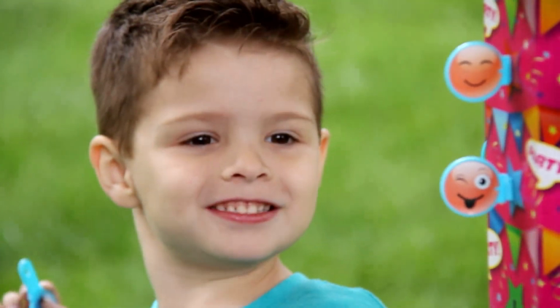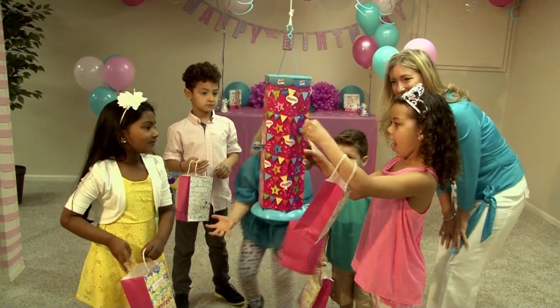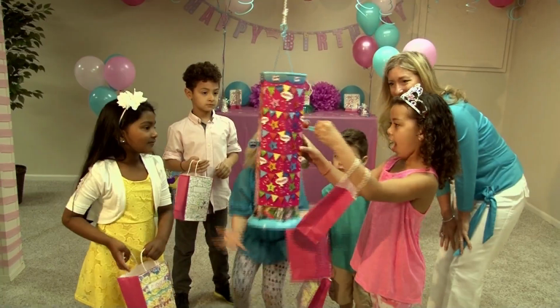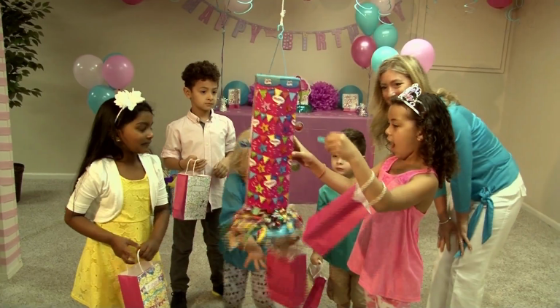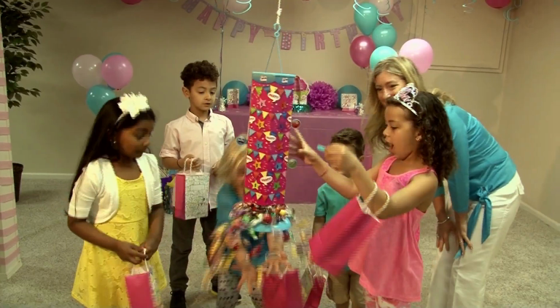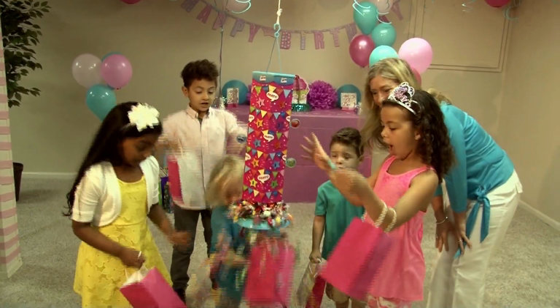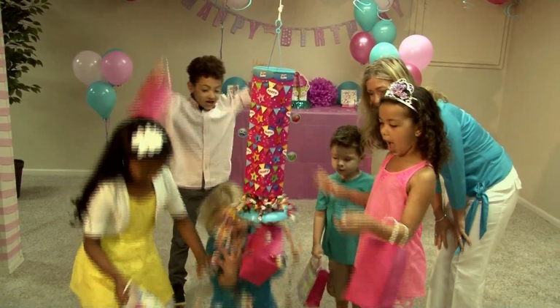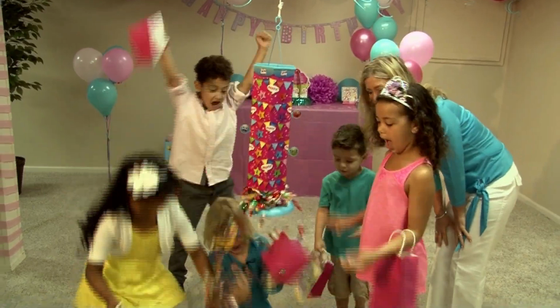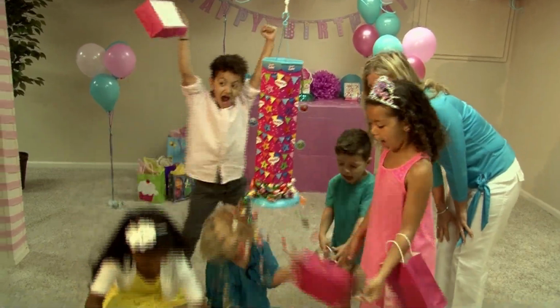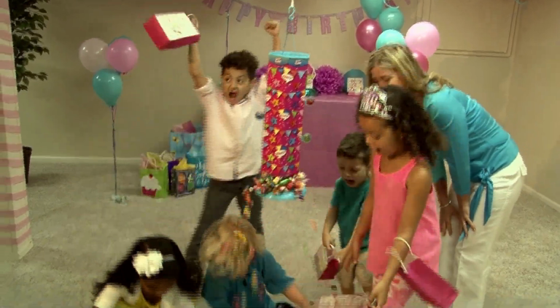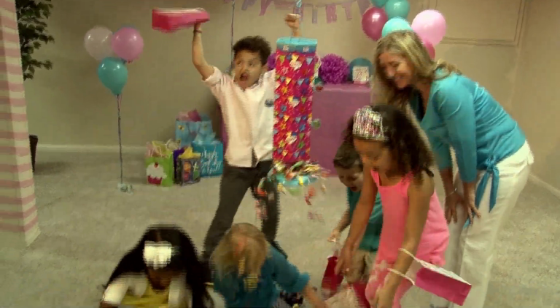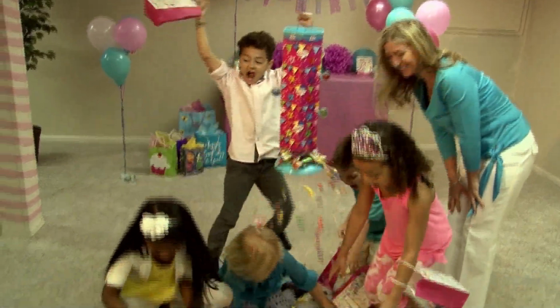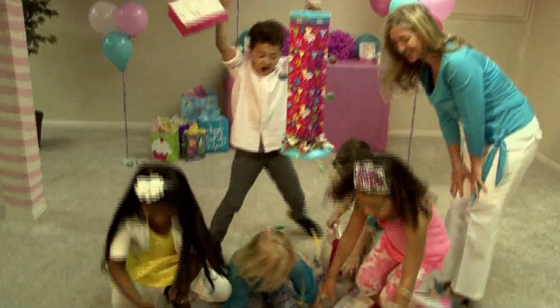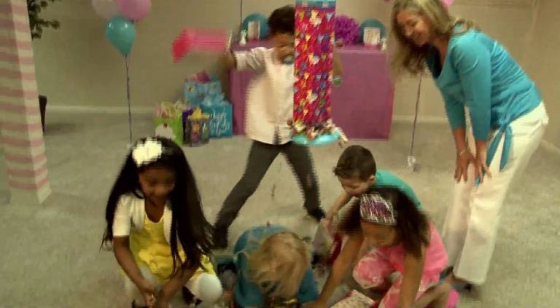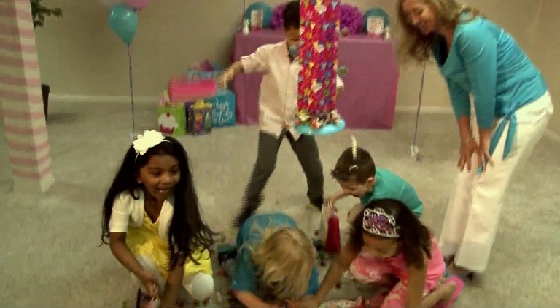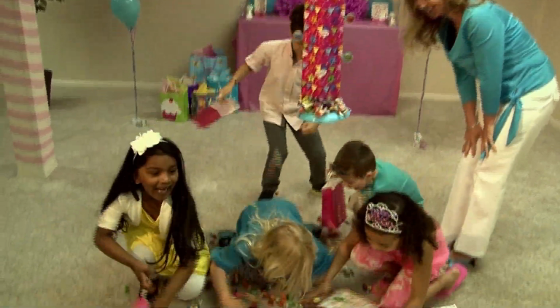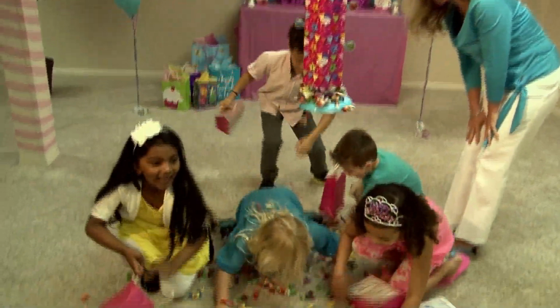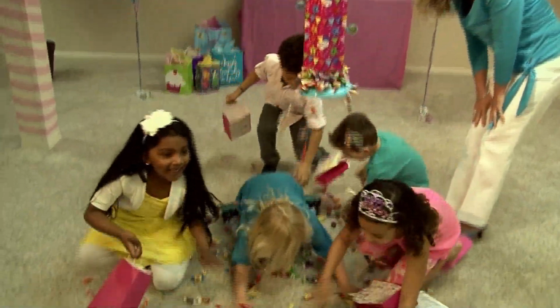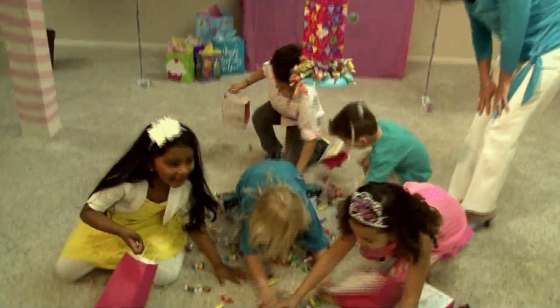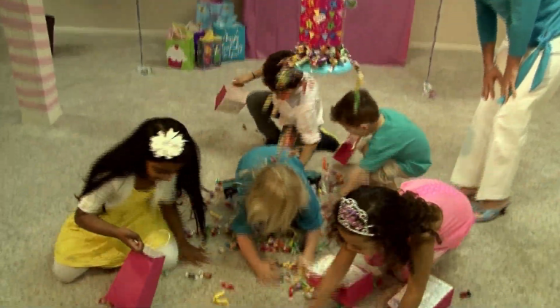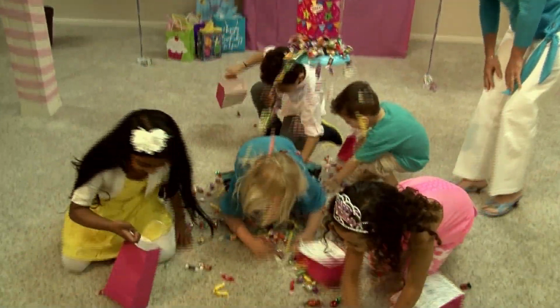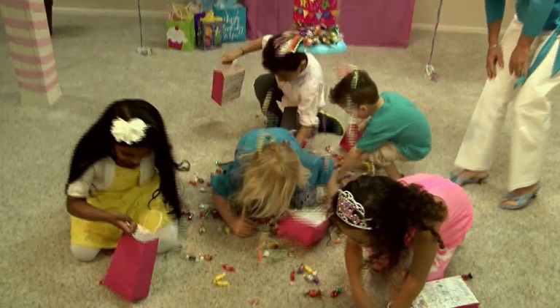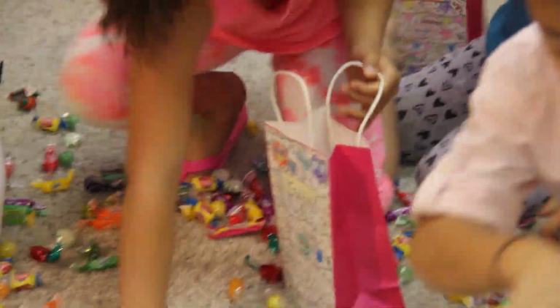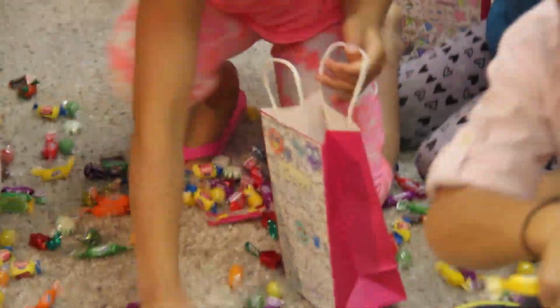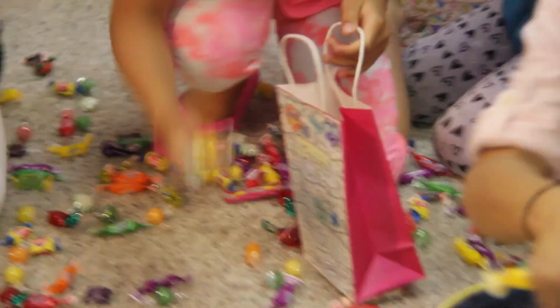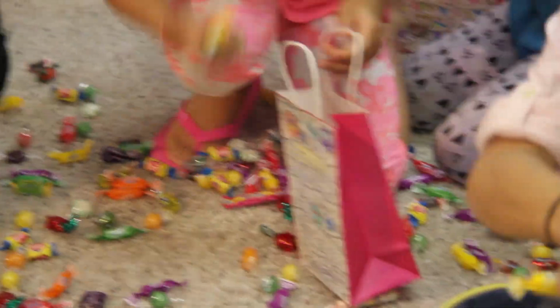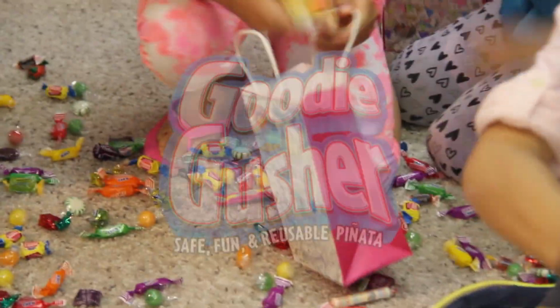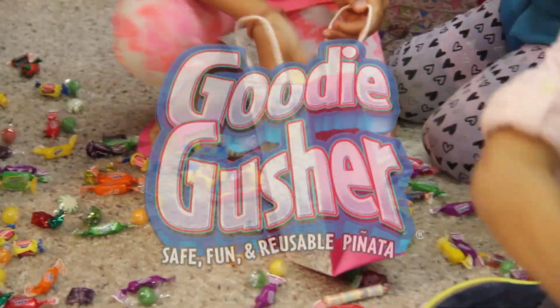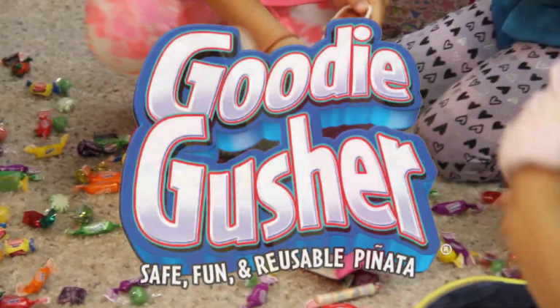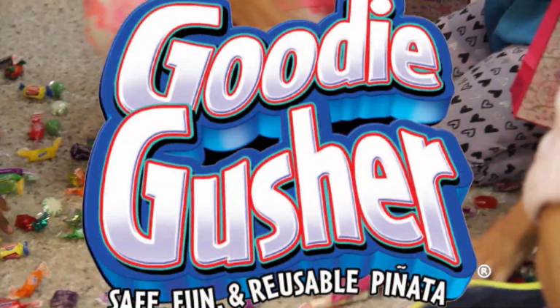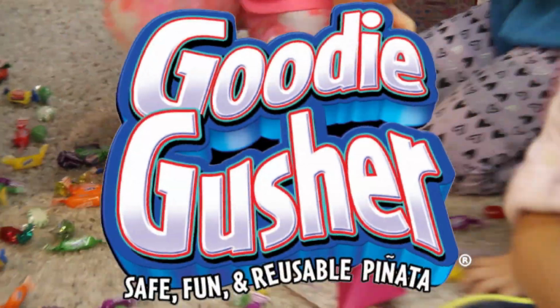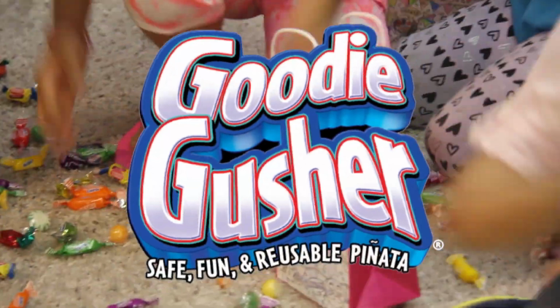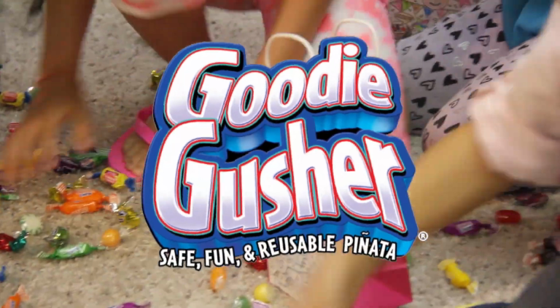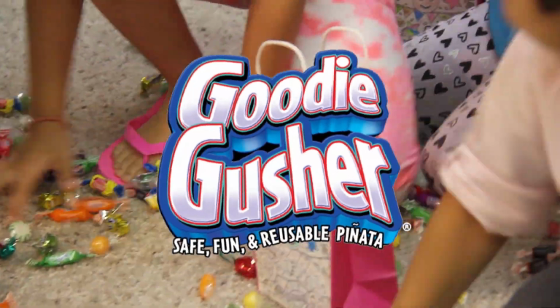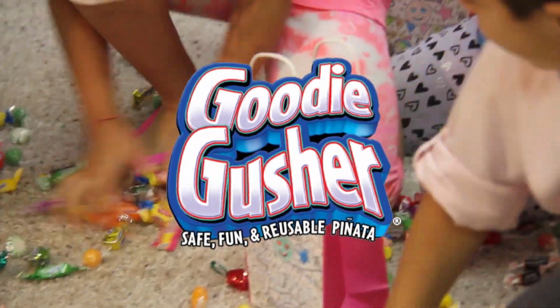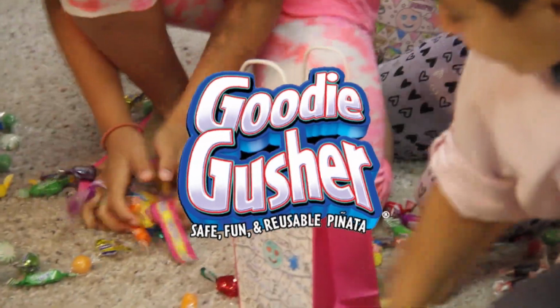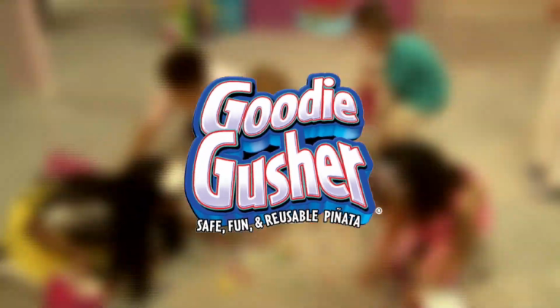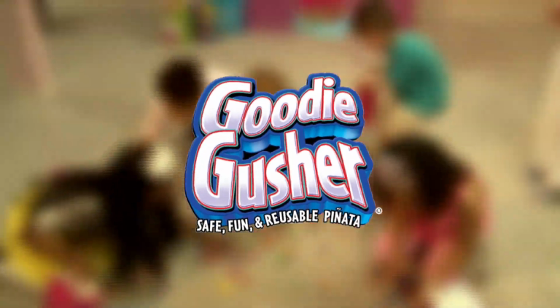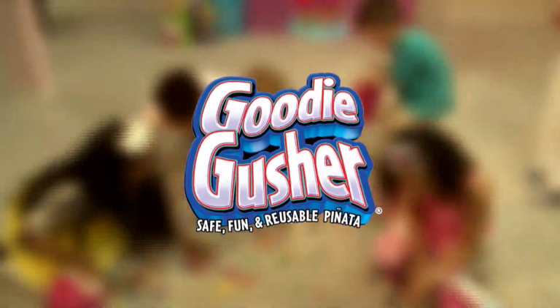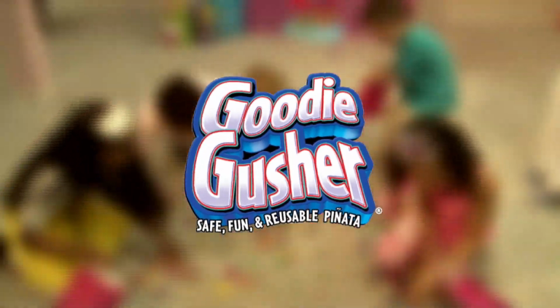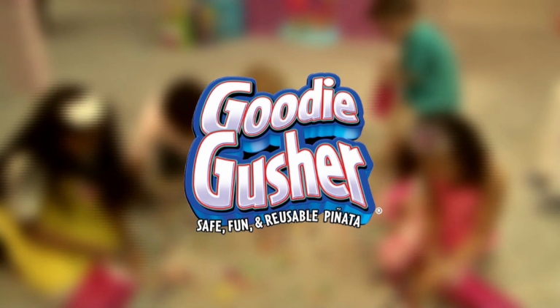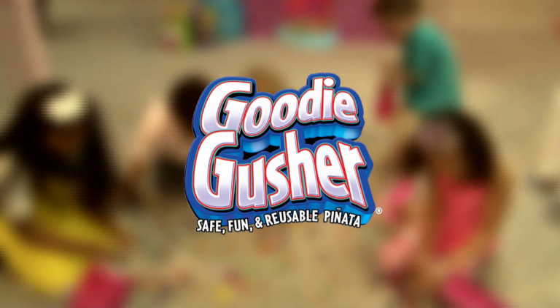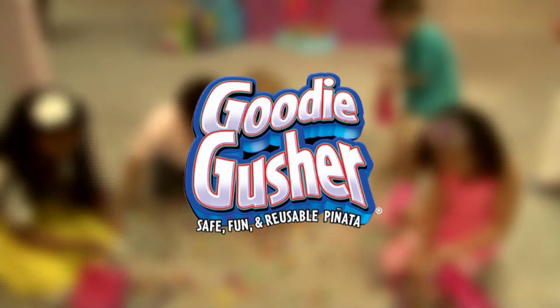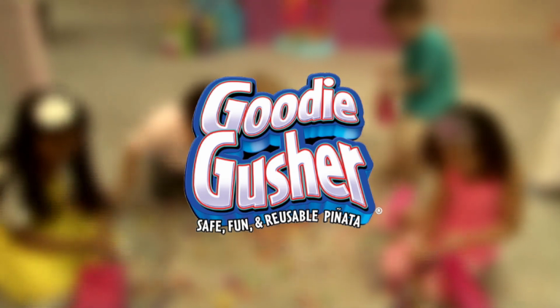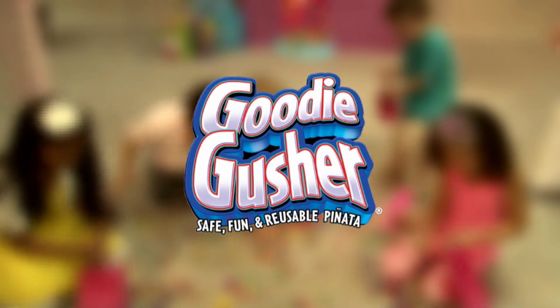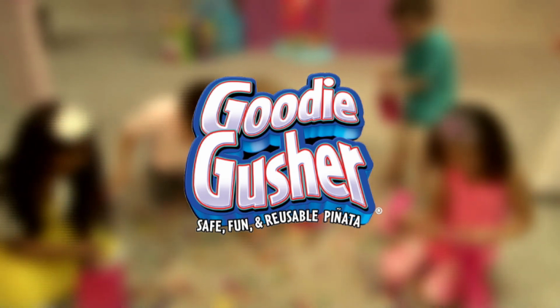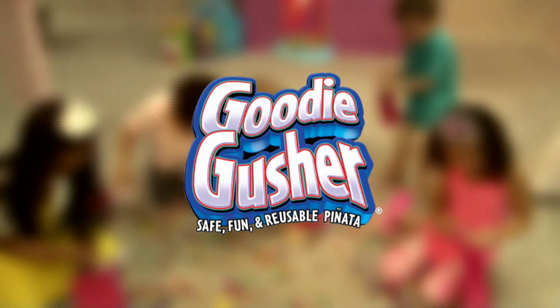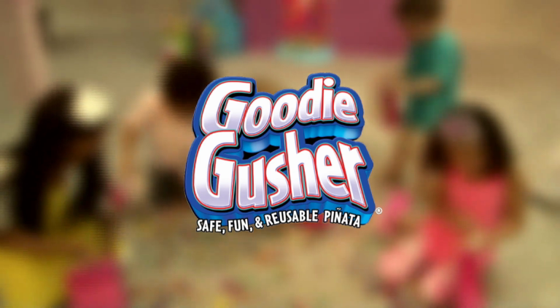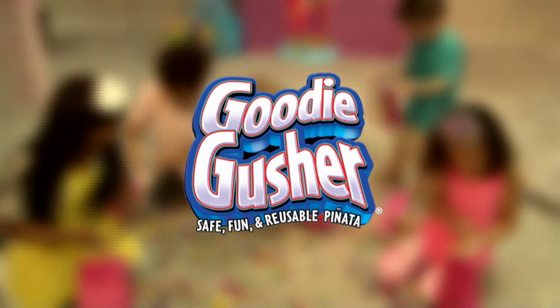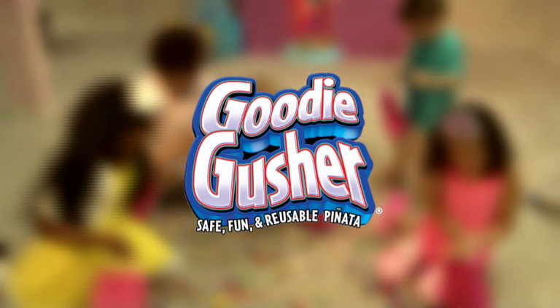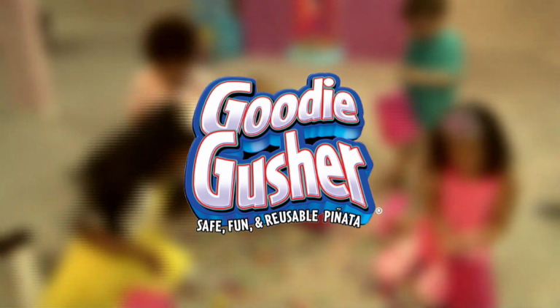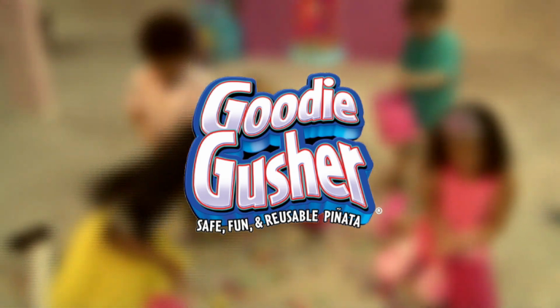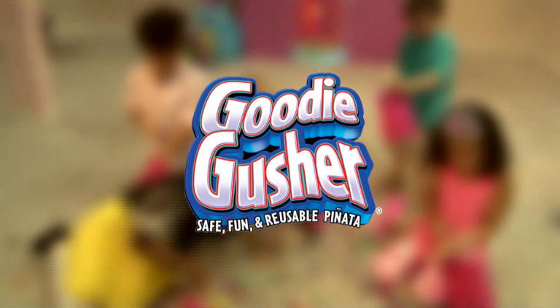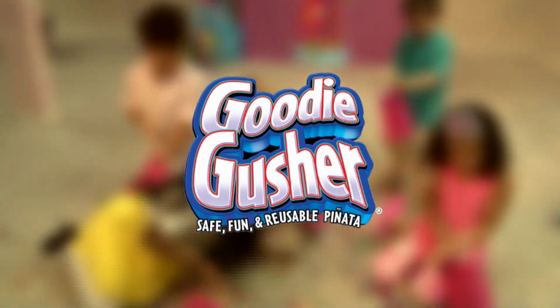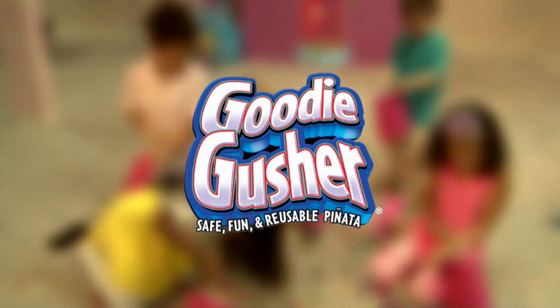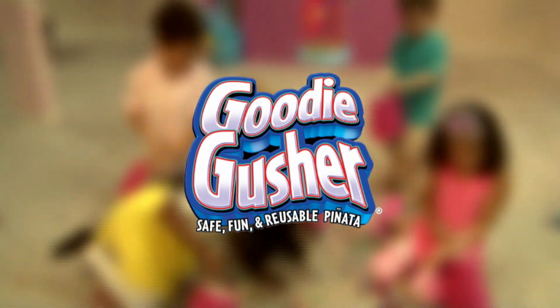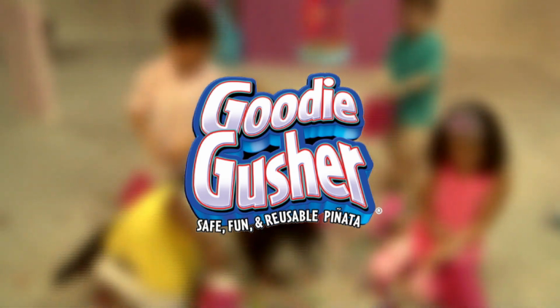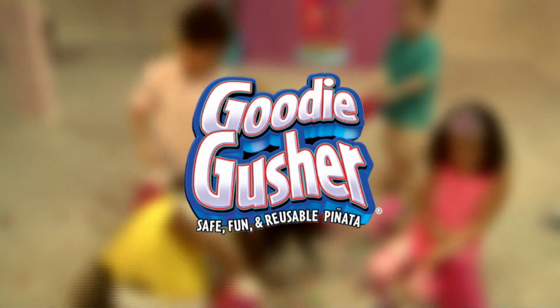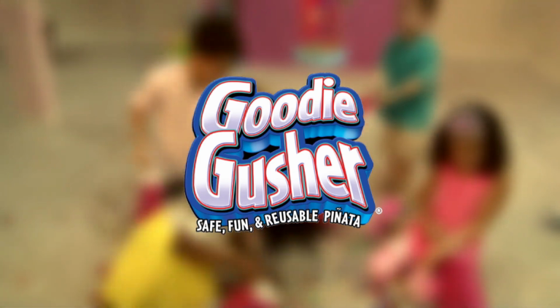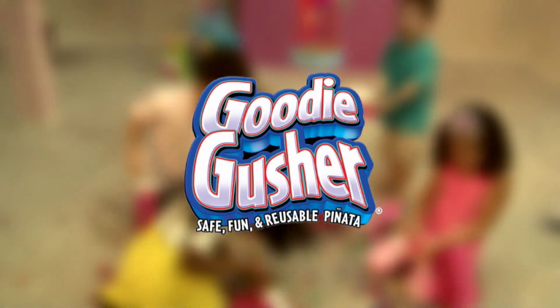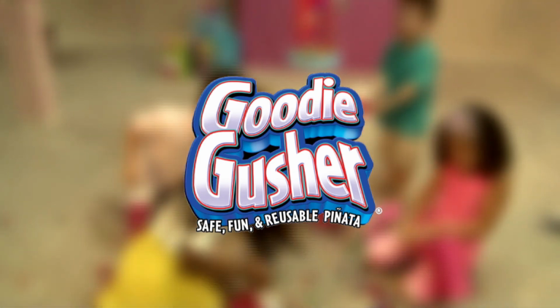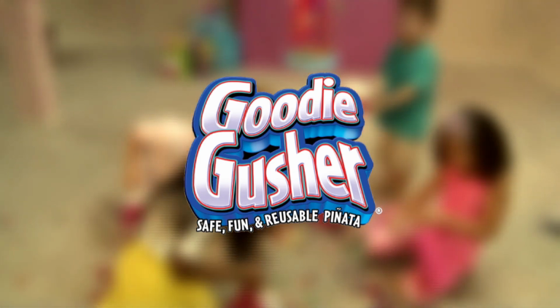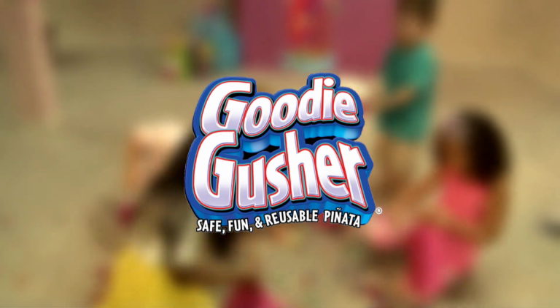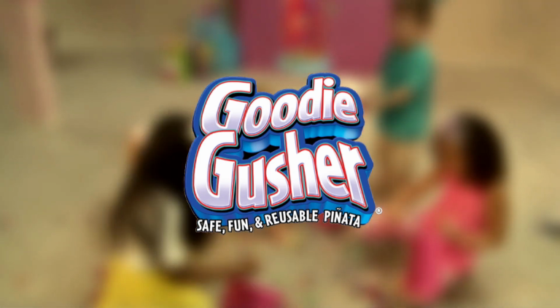Goody Gusher is suitable for indoor and outdoor use. Goody Gusher — the safe, fun, and reusable pinata.